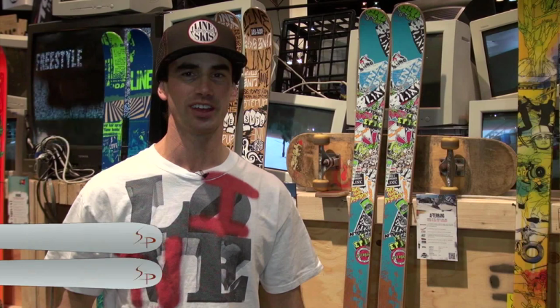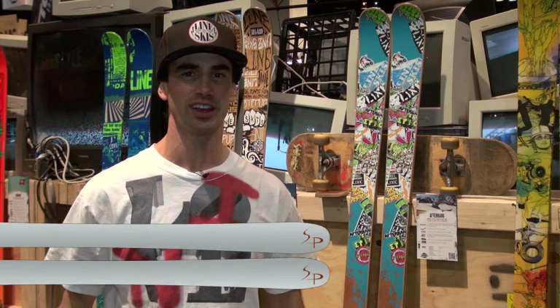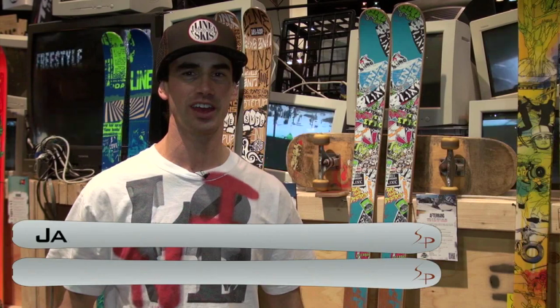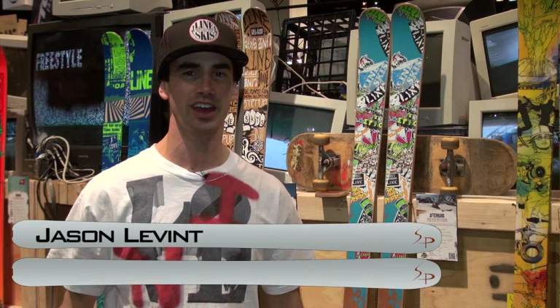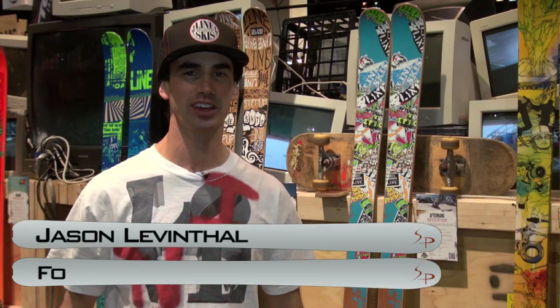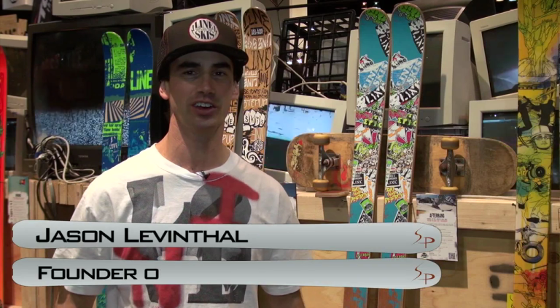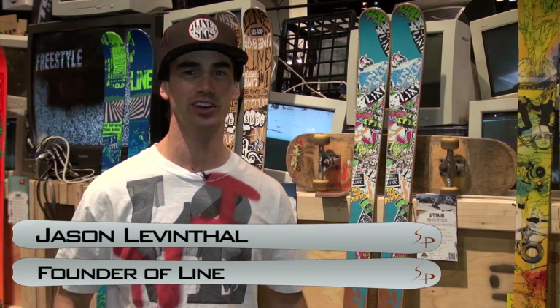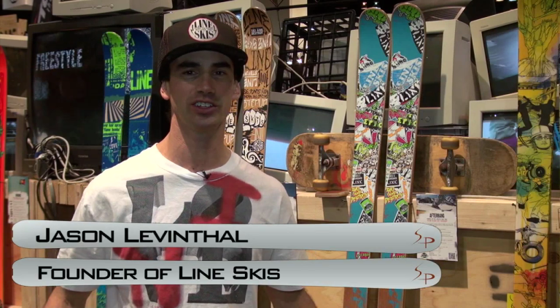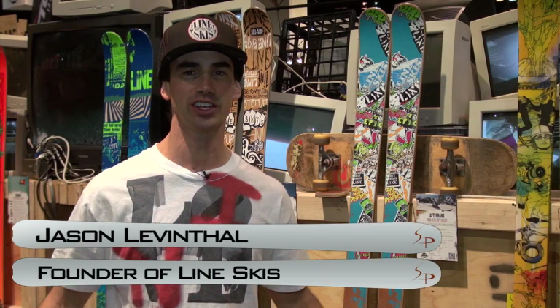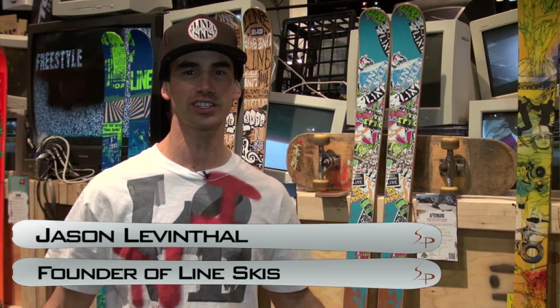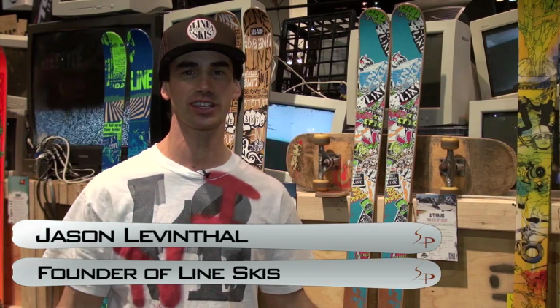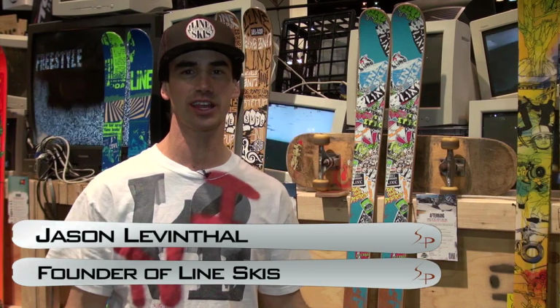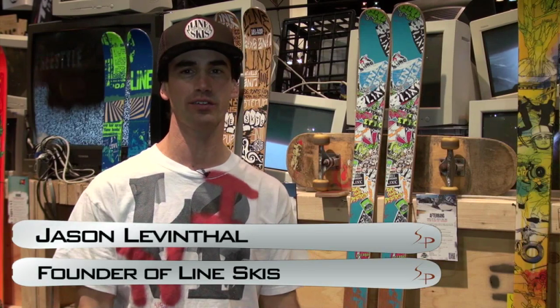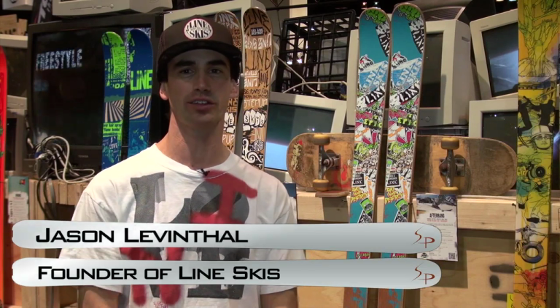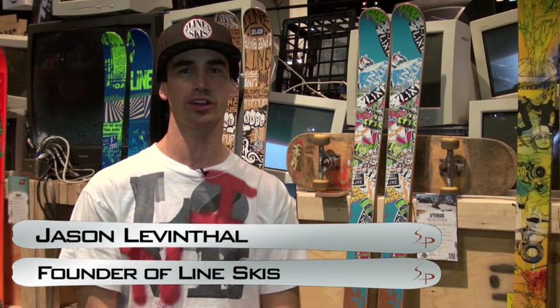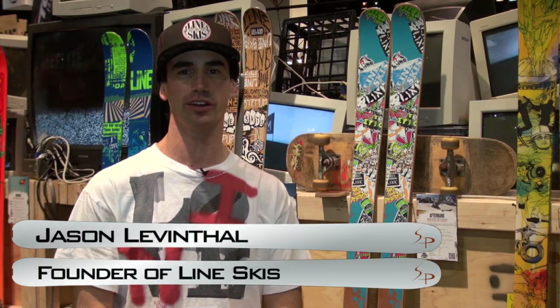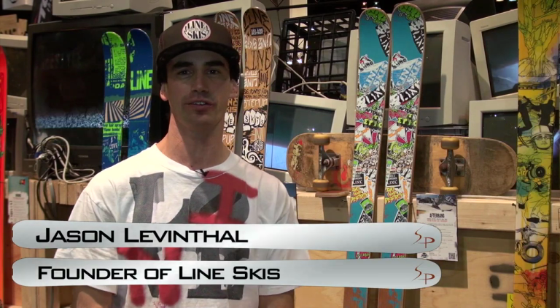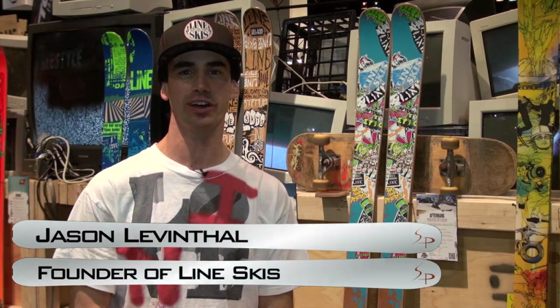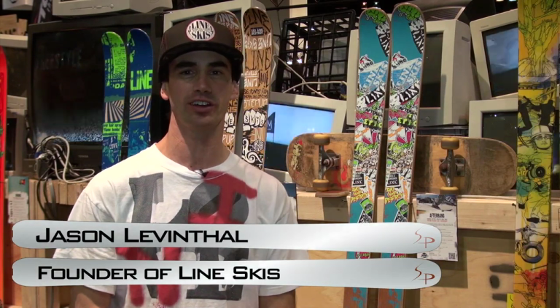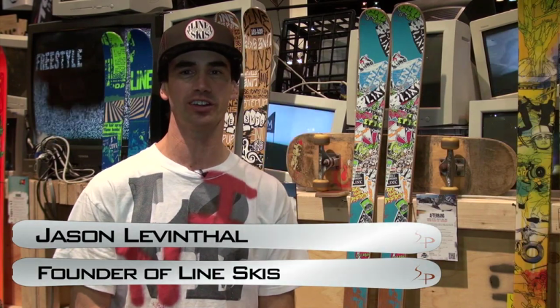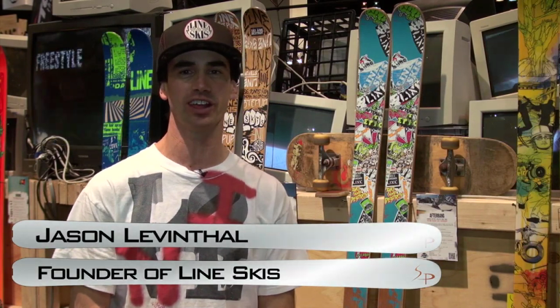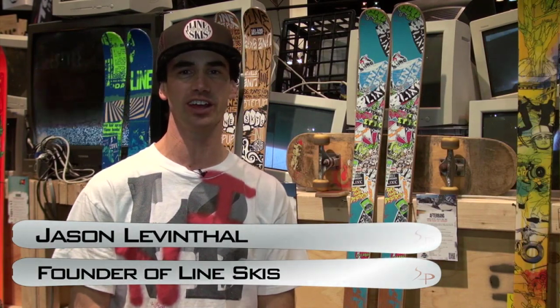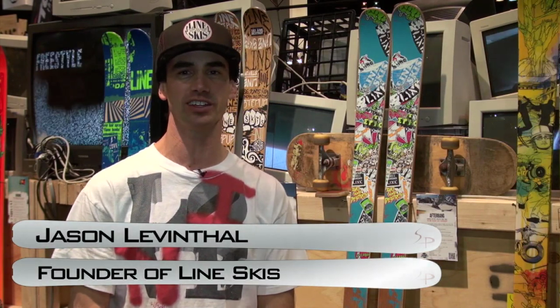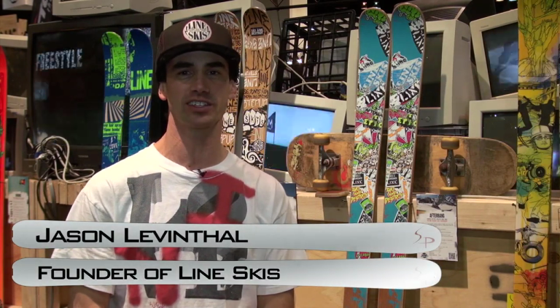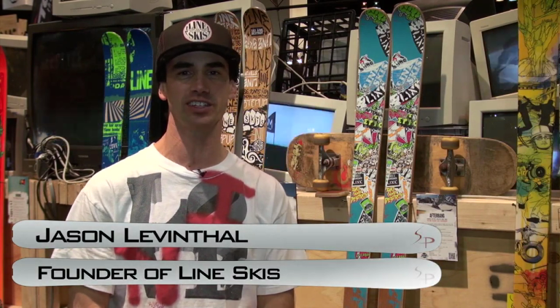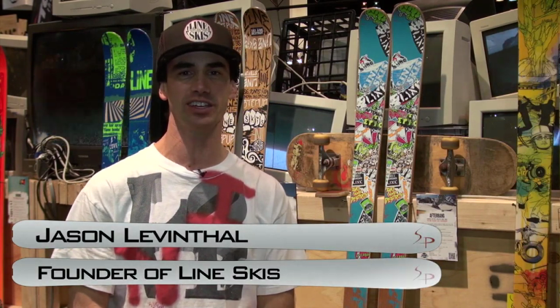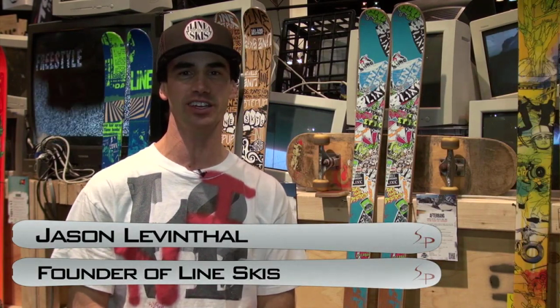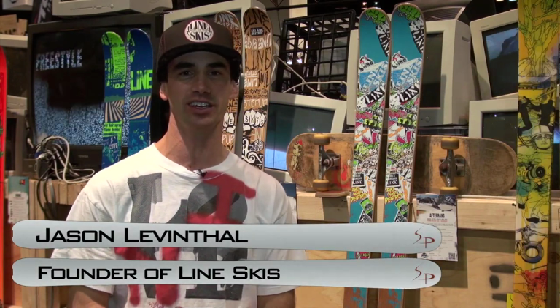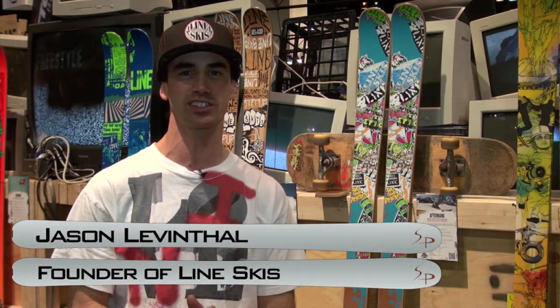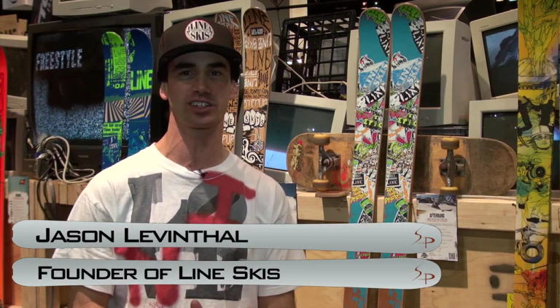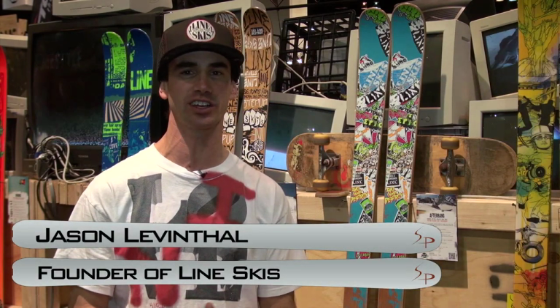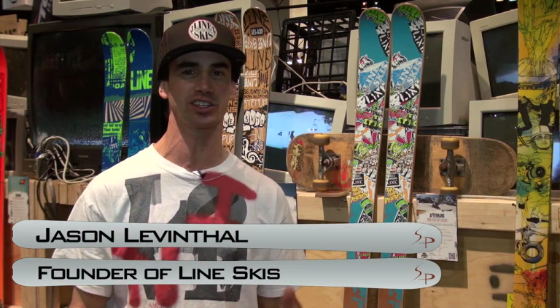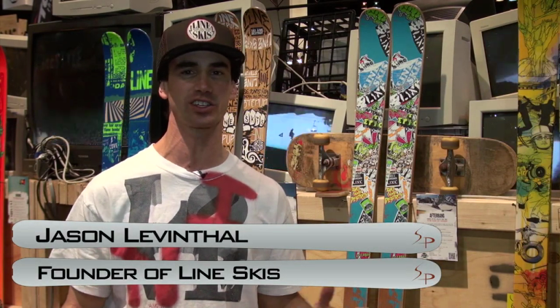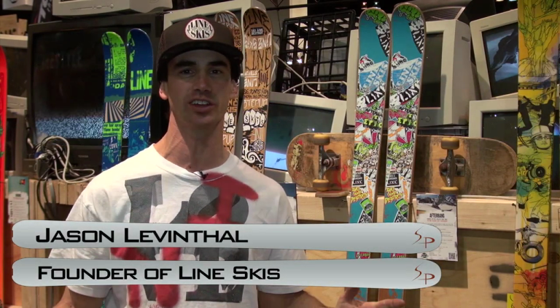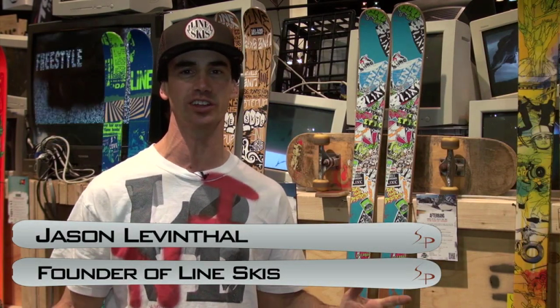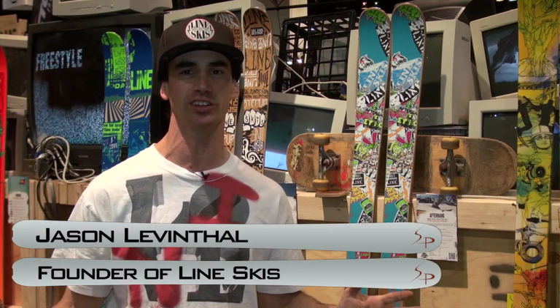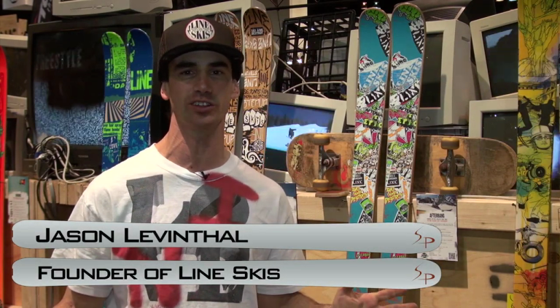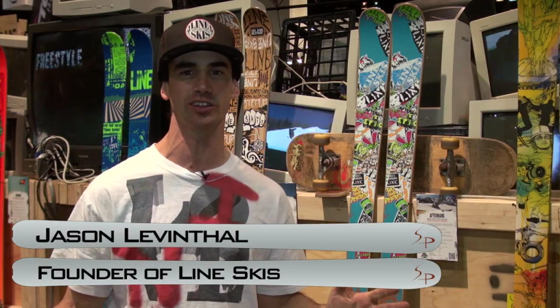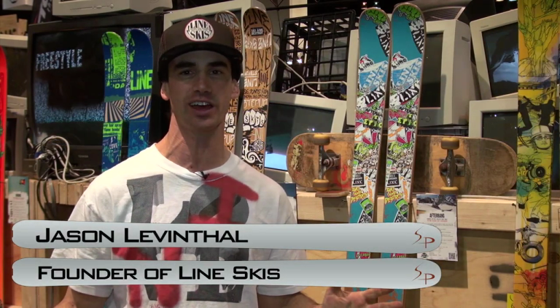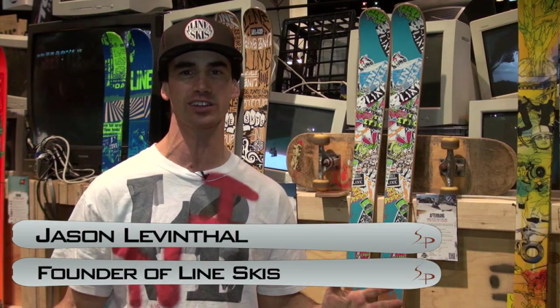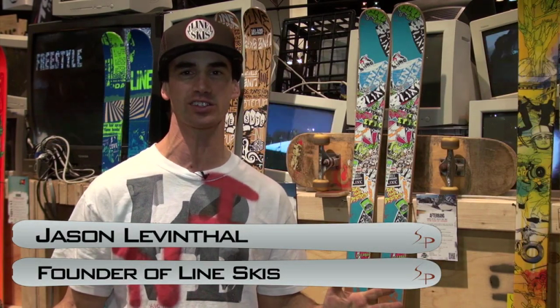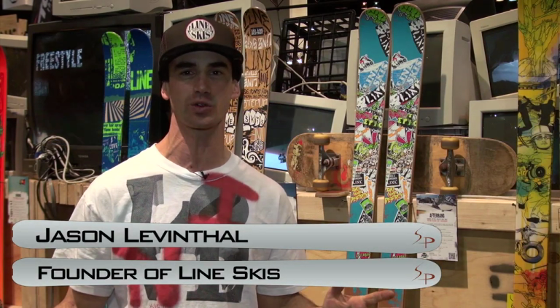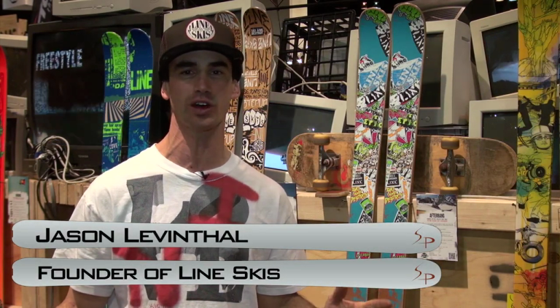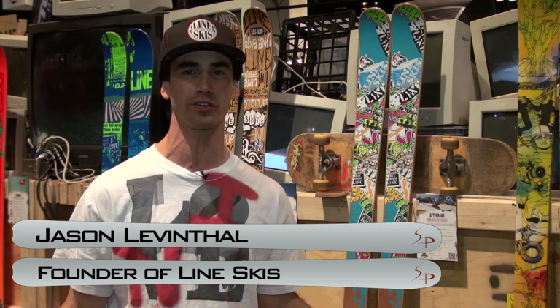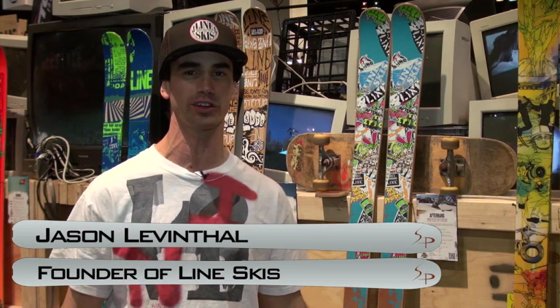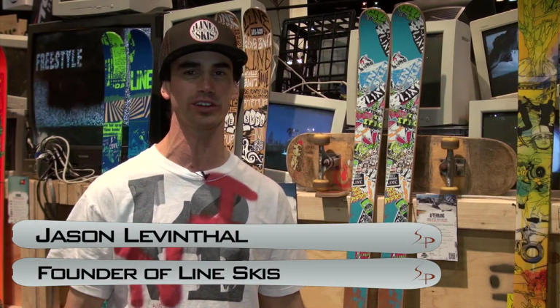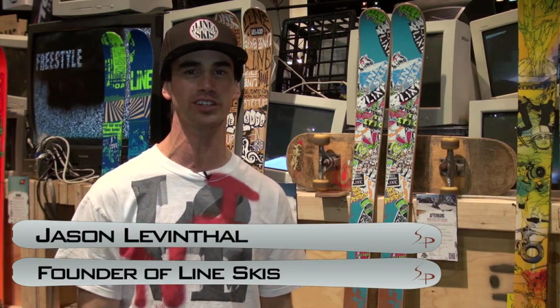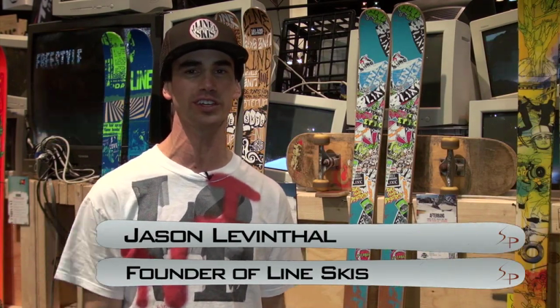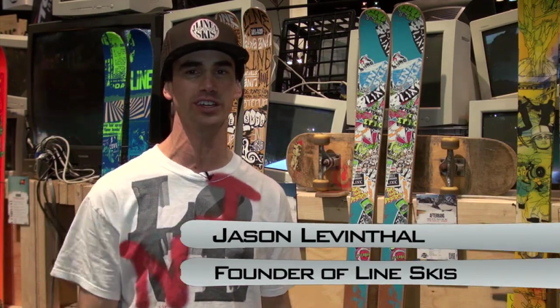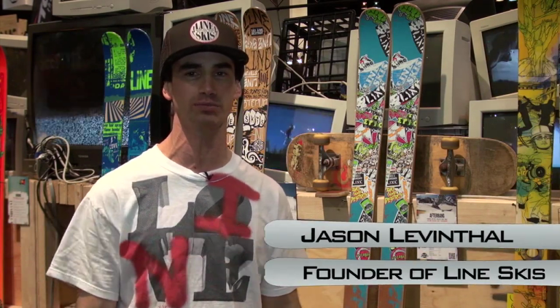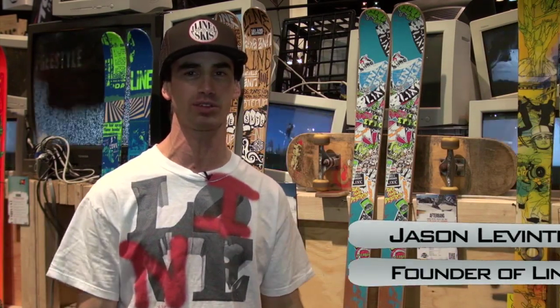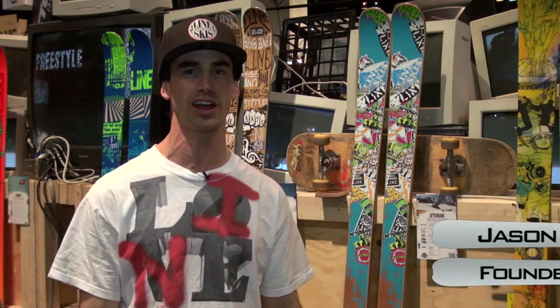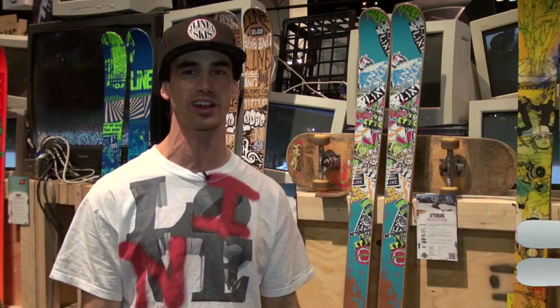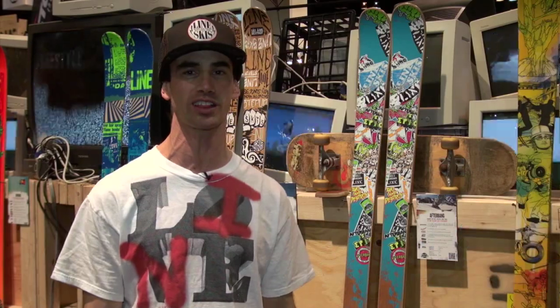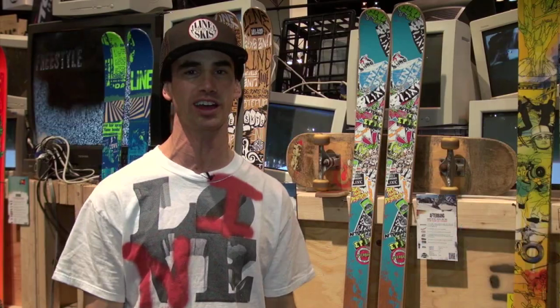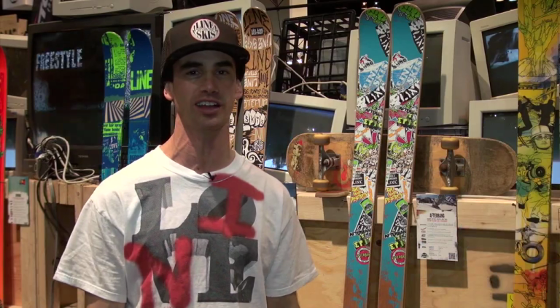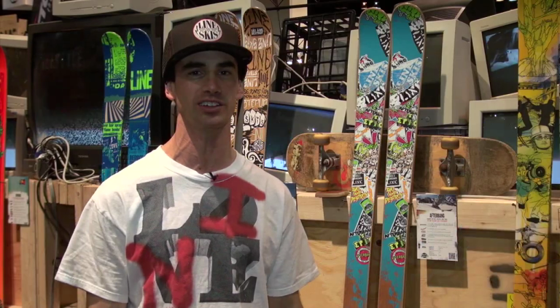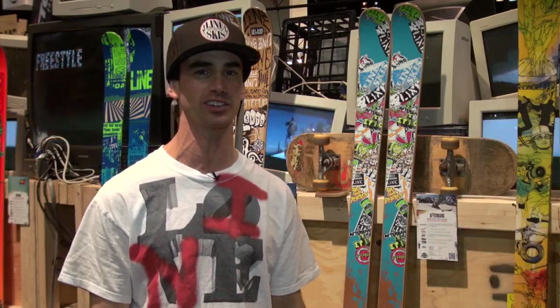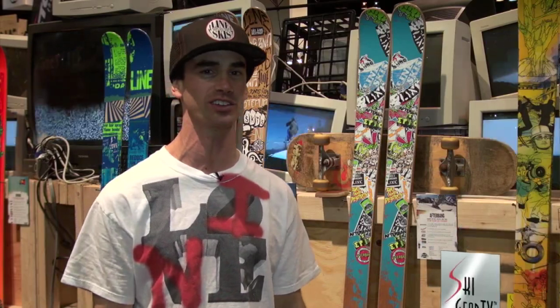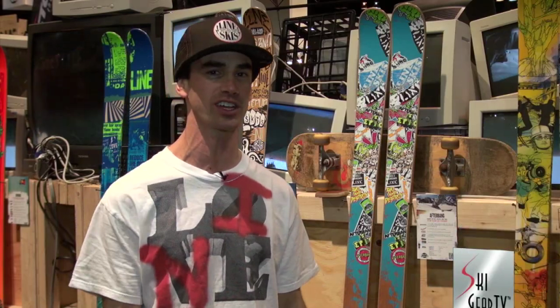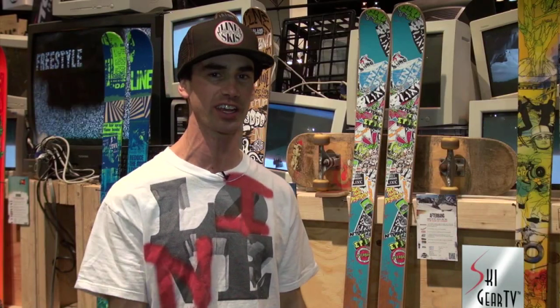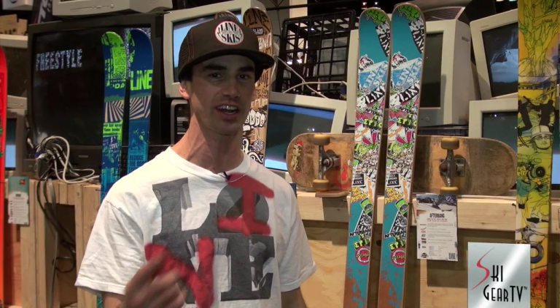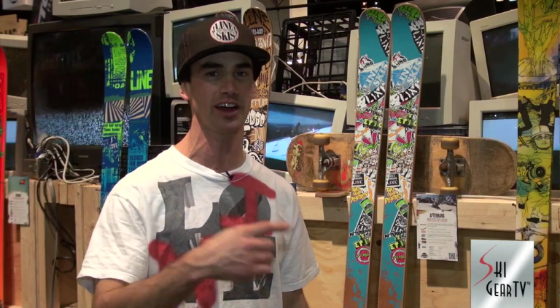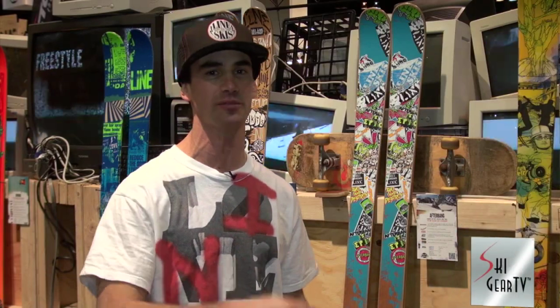Hey, how you doing? Jason Leventhal, founder of Line Skis. Going to show you the 2012-13 product line, so check it out.